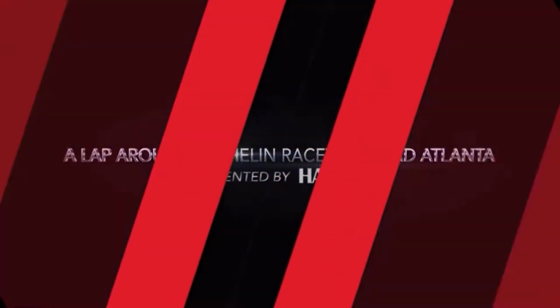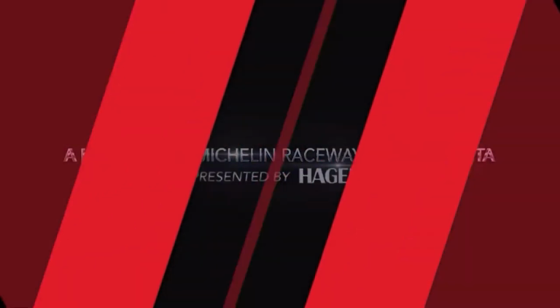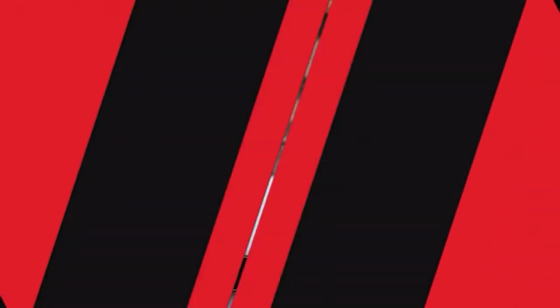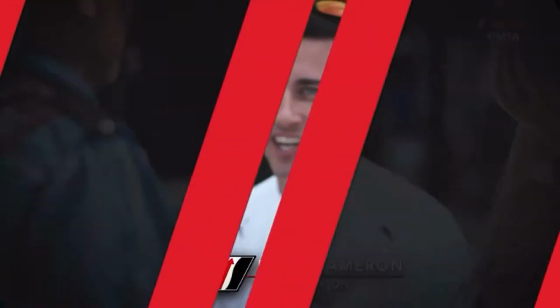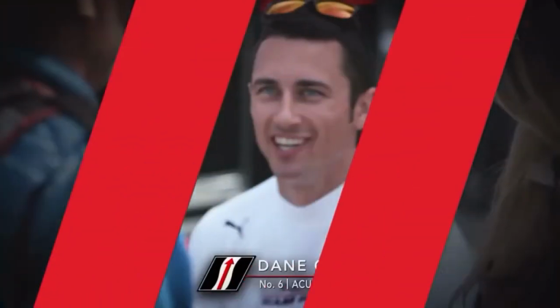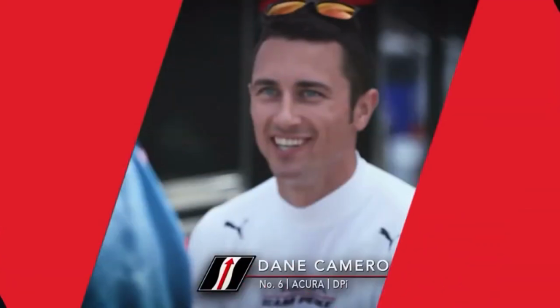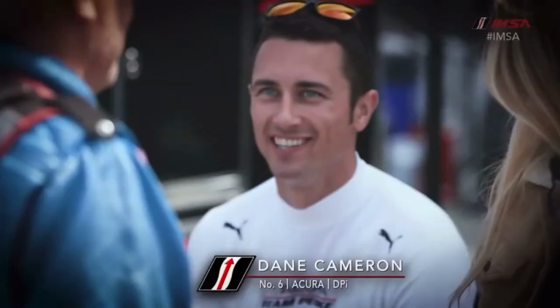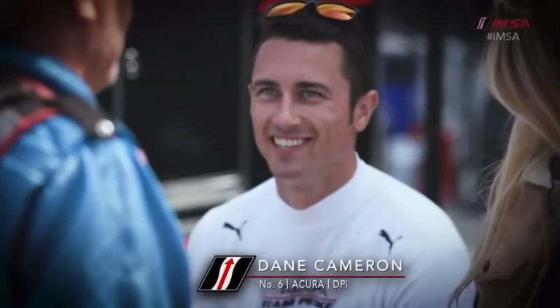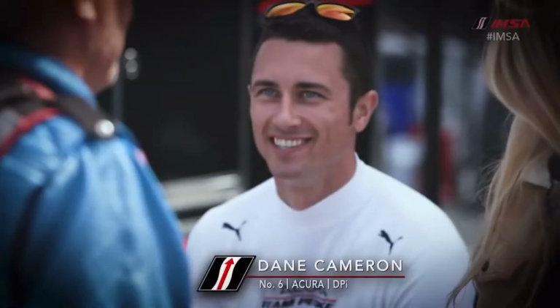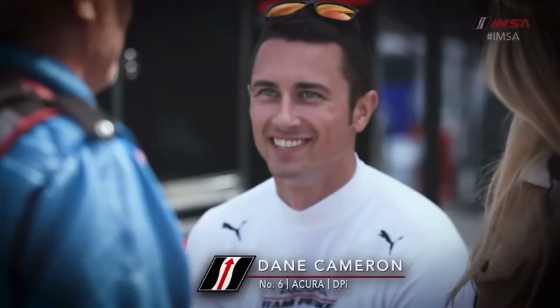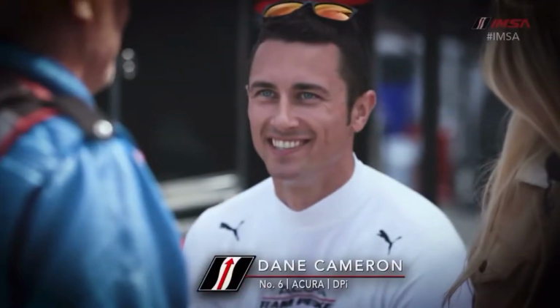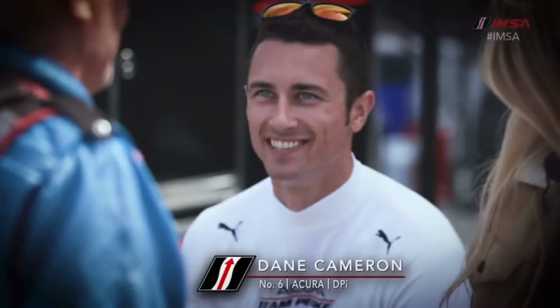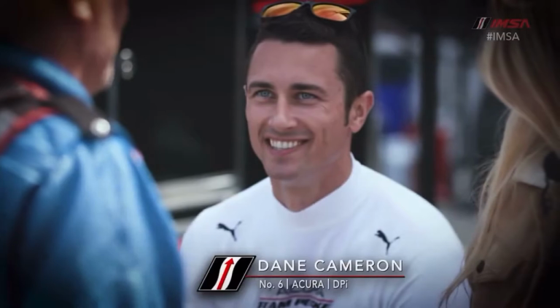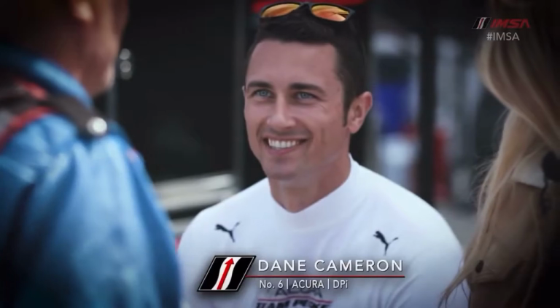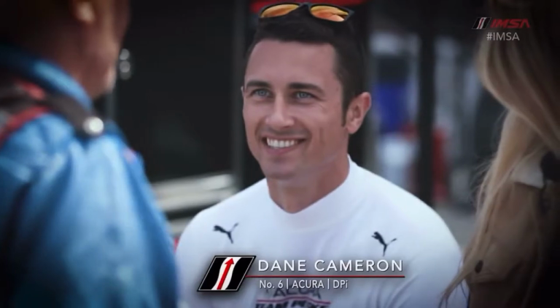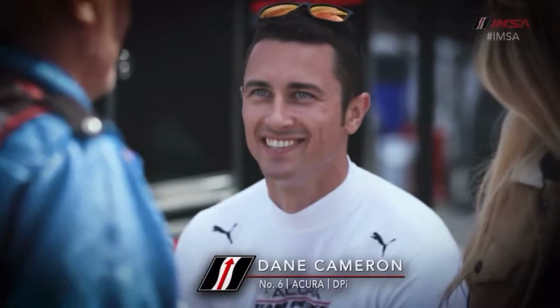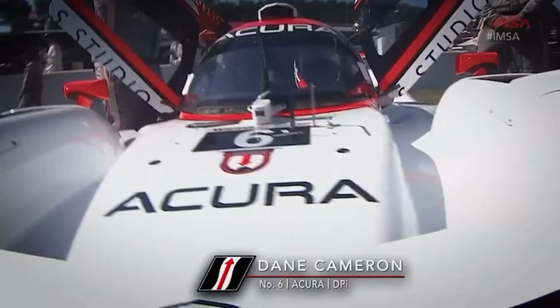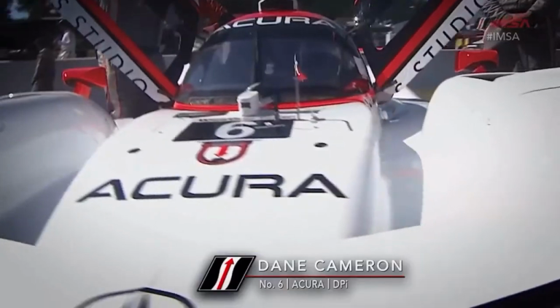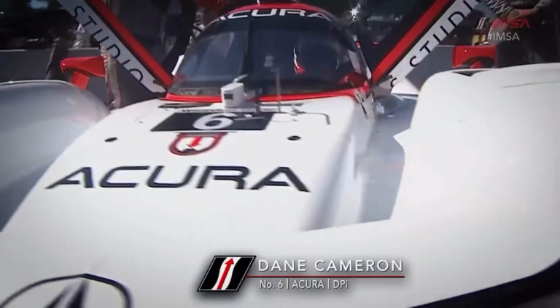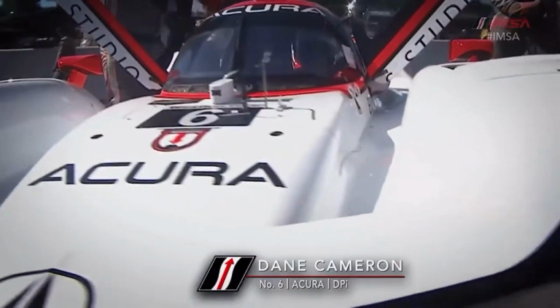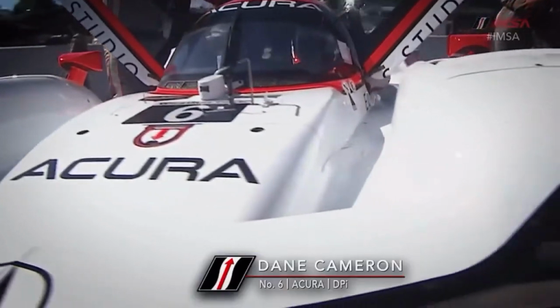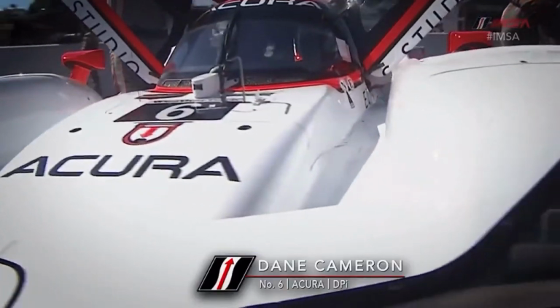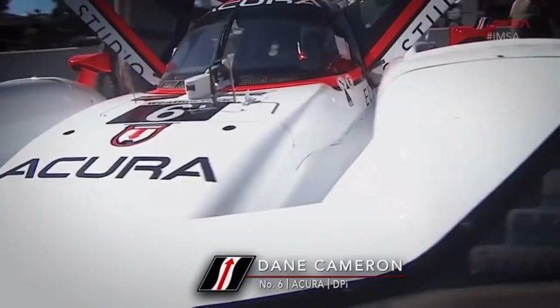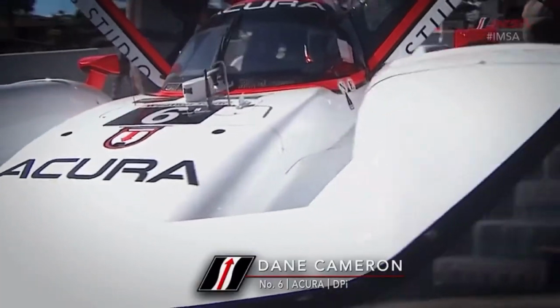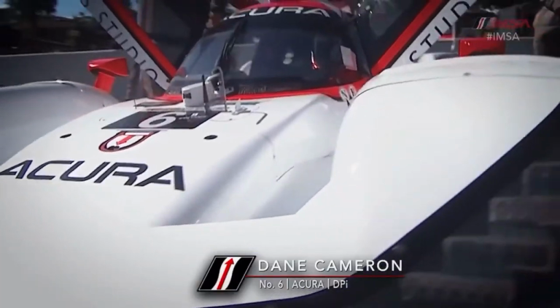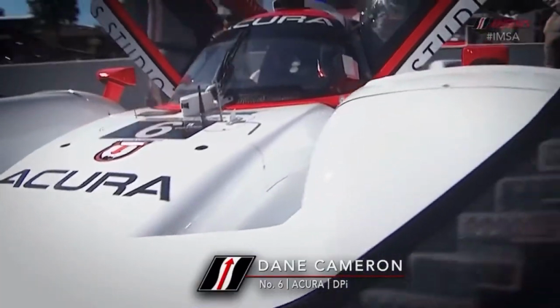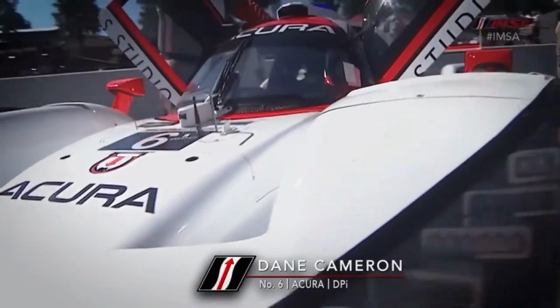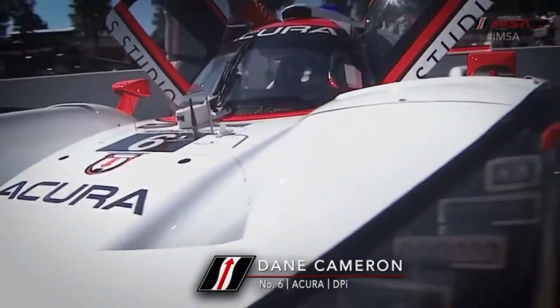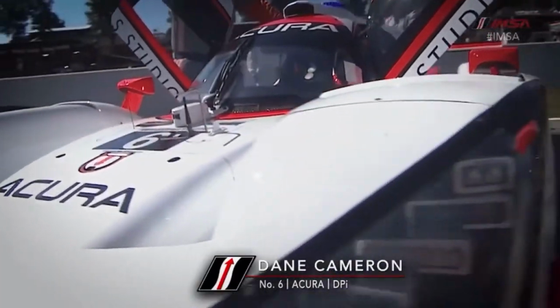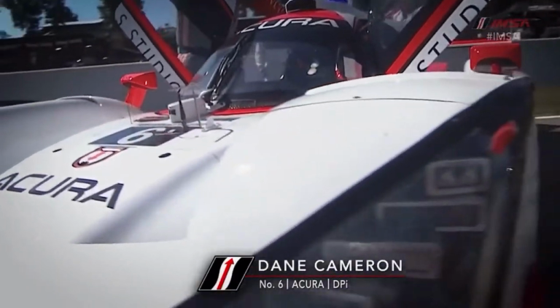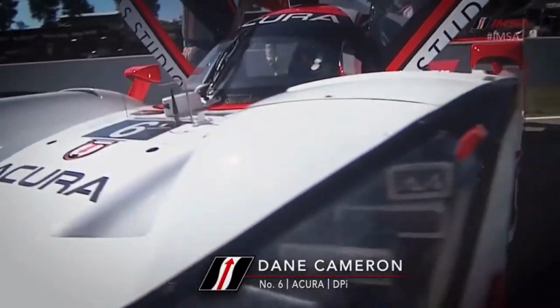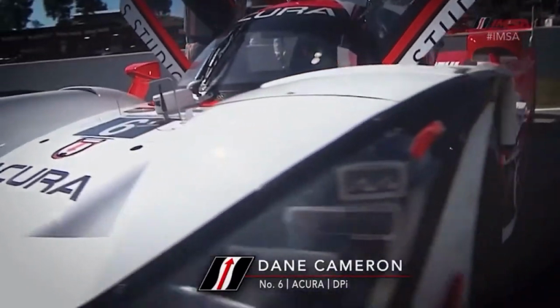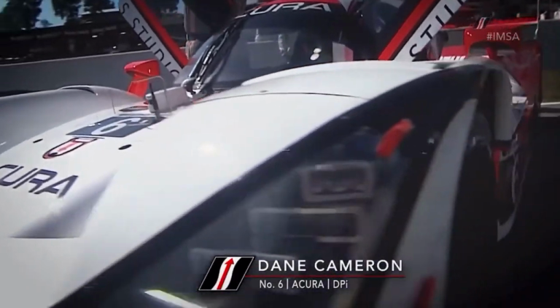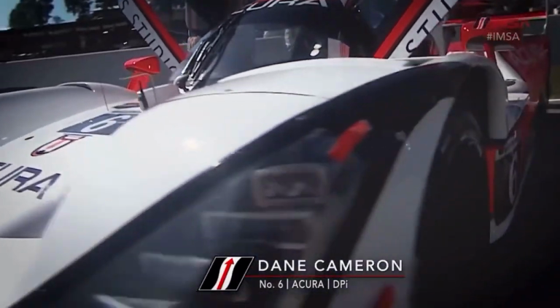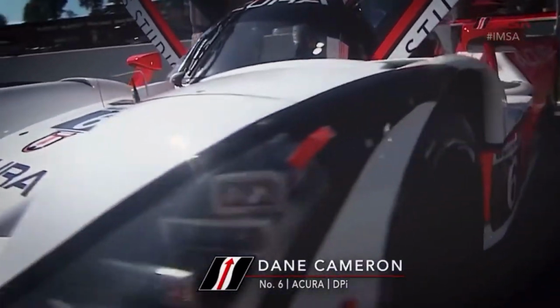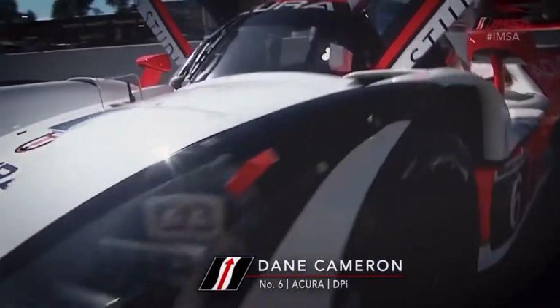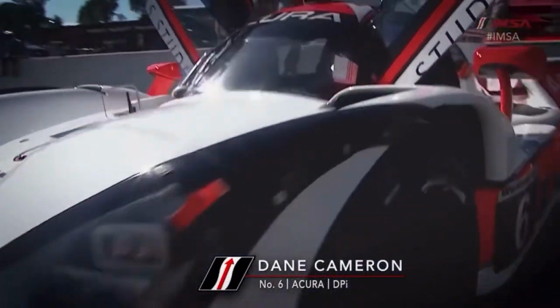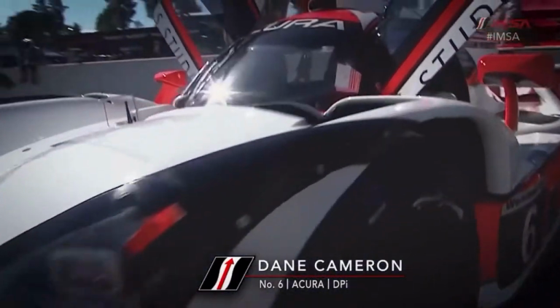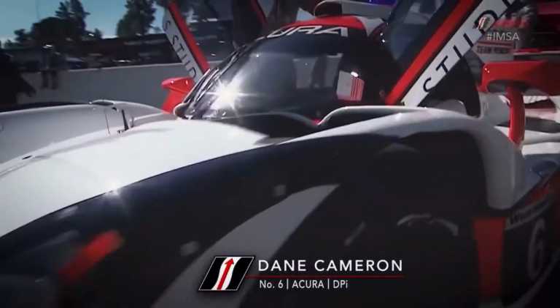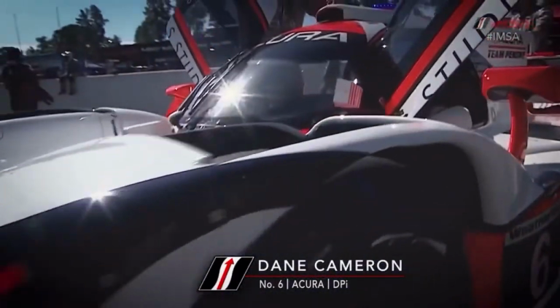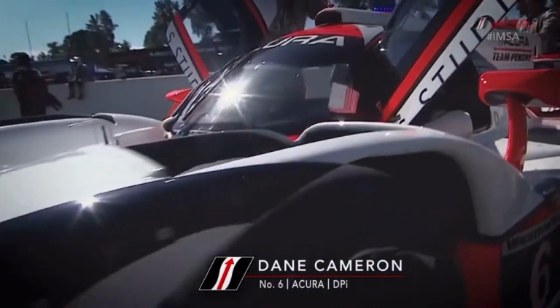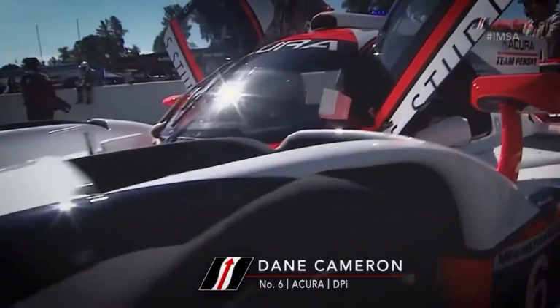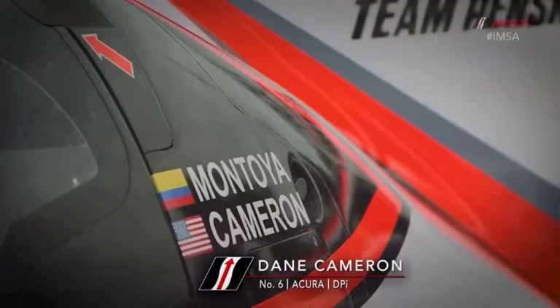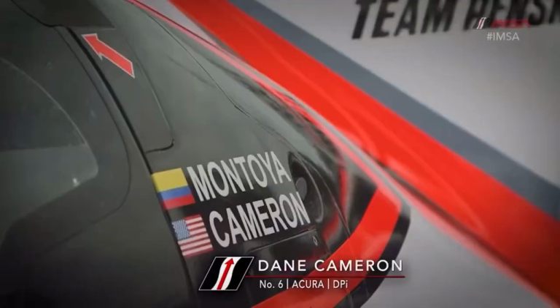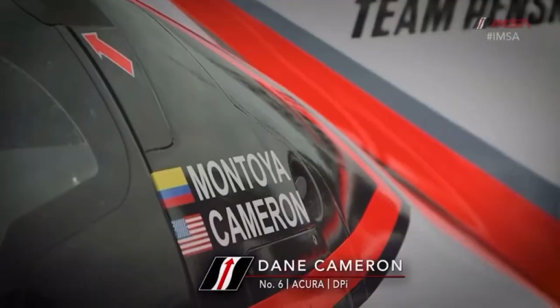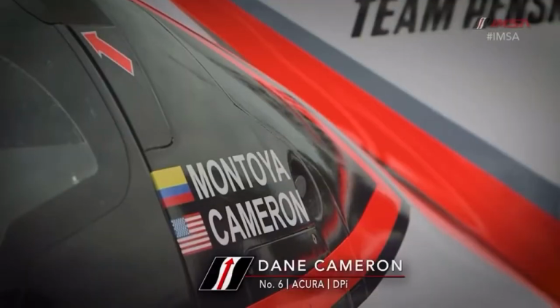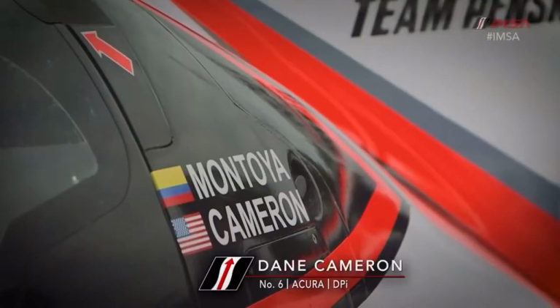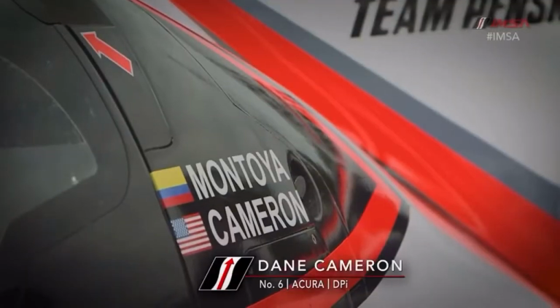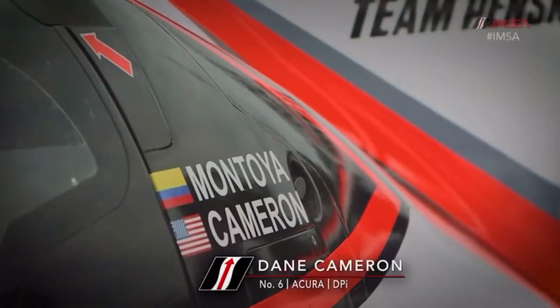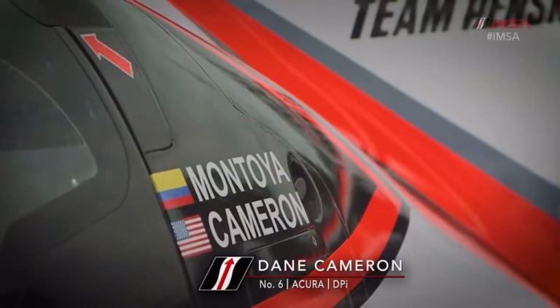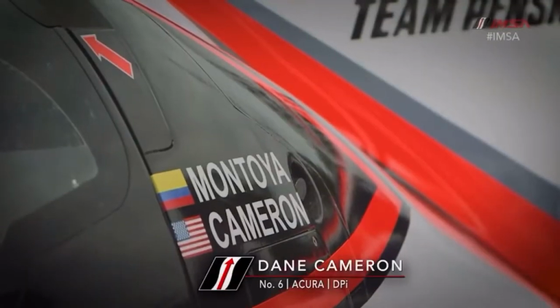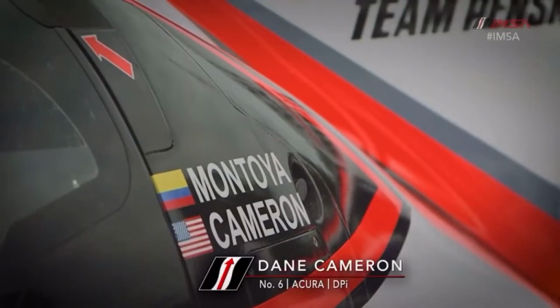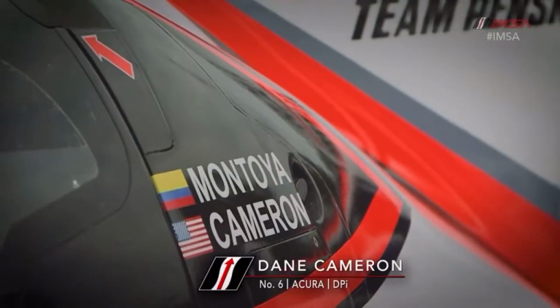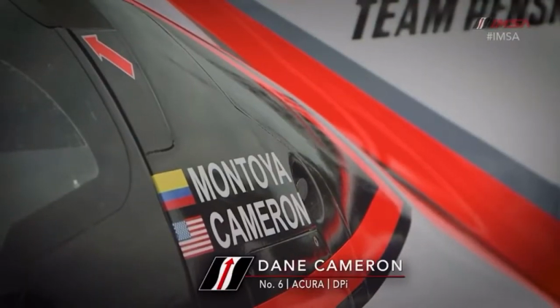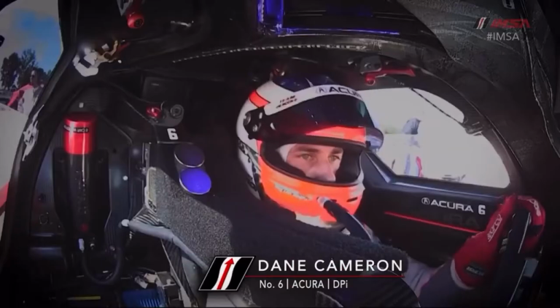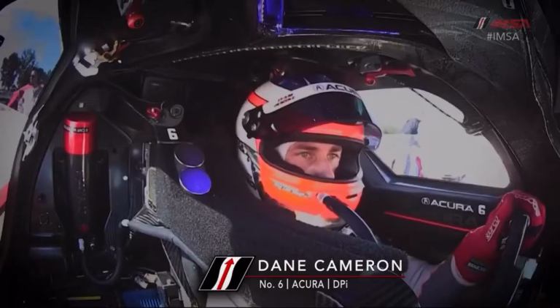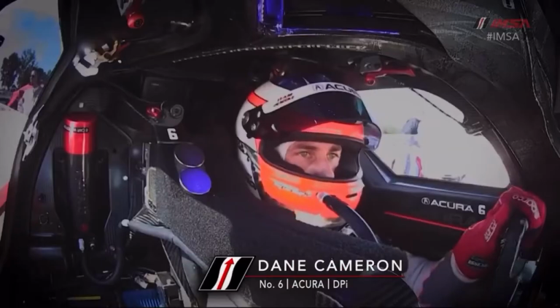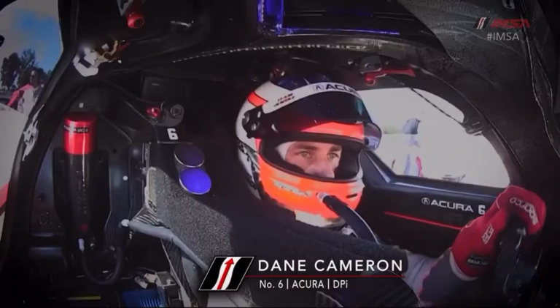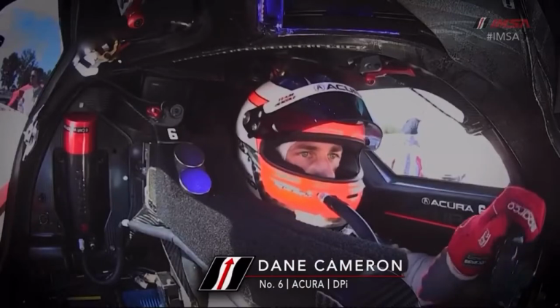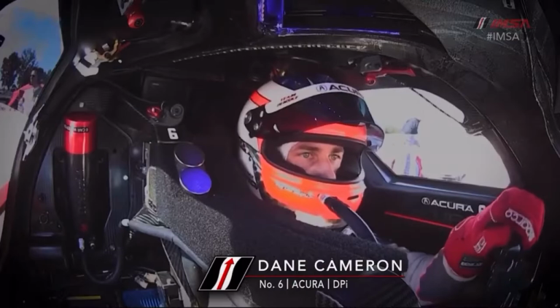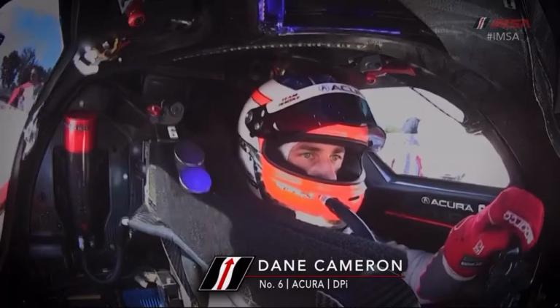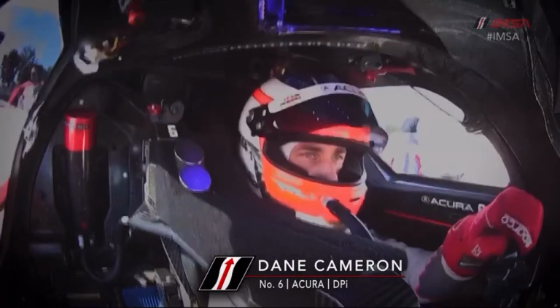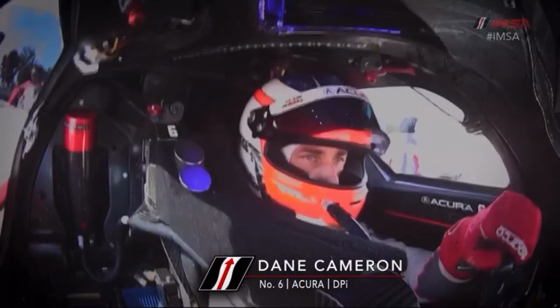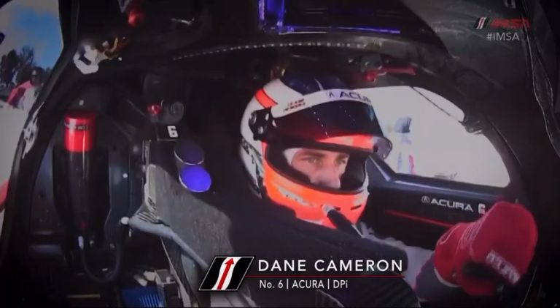Dan Kerman here, driver of the number six Acura Team Penske DPI, and I'm here to take you for a lap around Michelin Raceway at Road Atlanta.